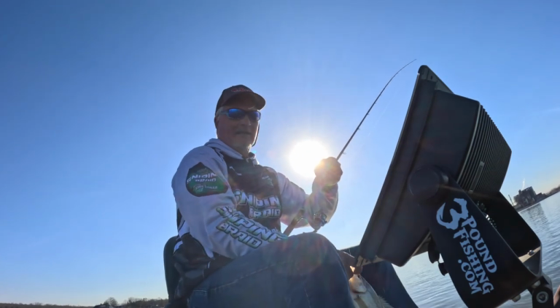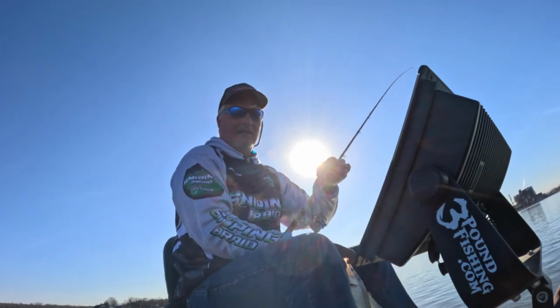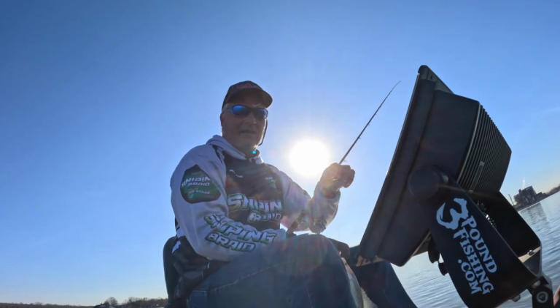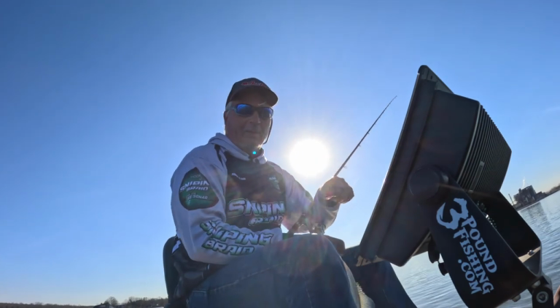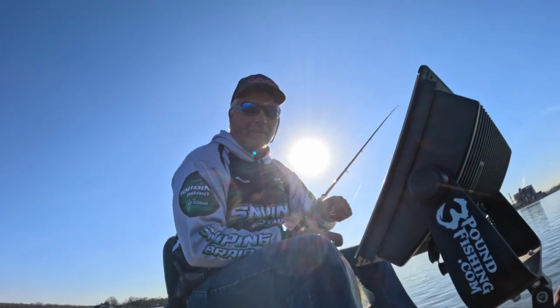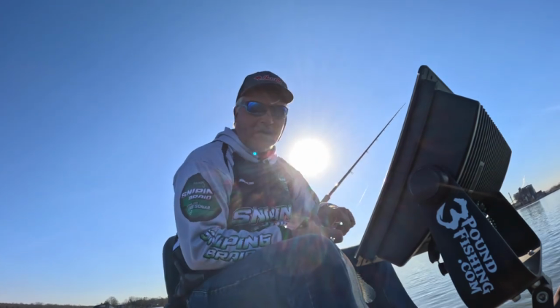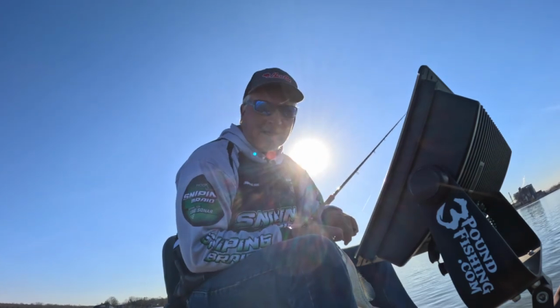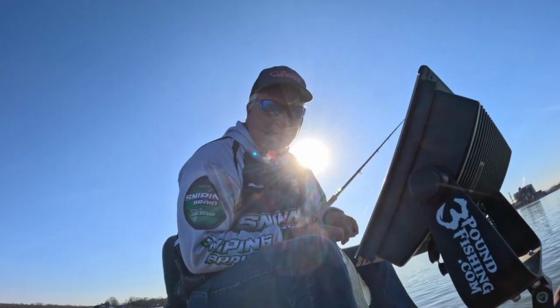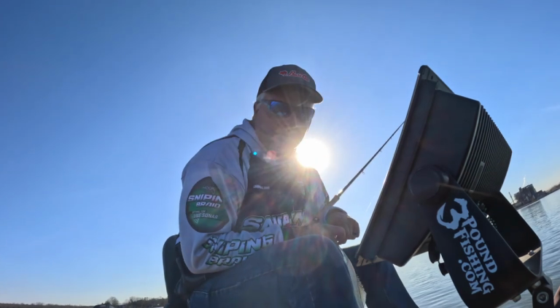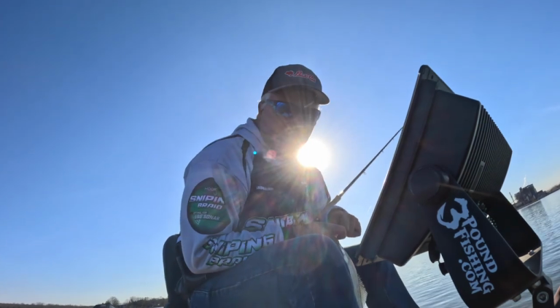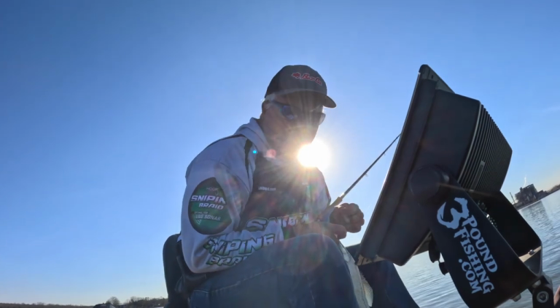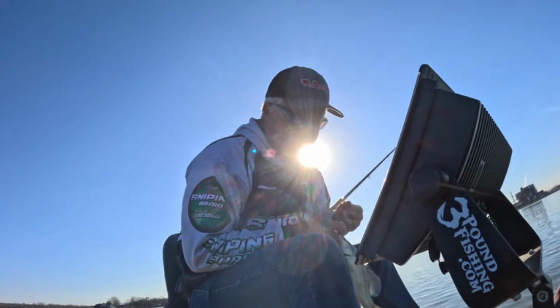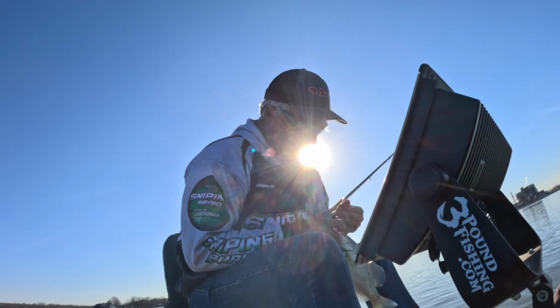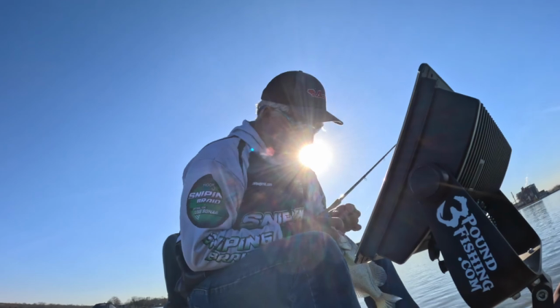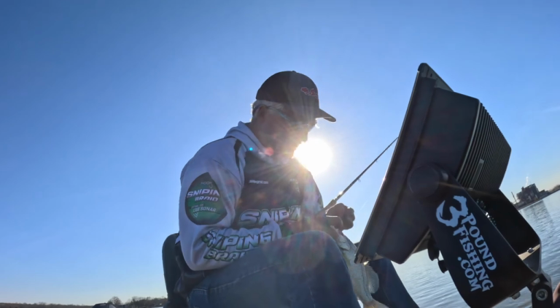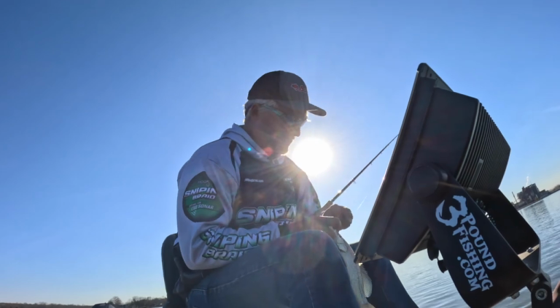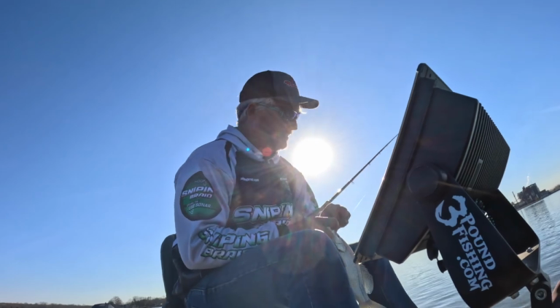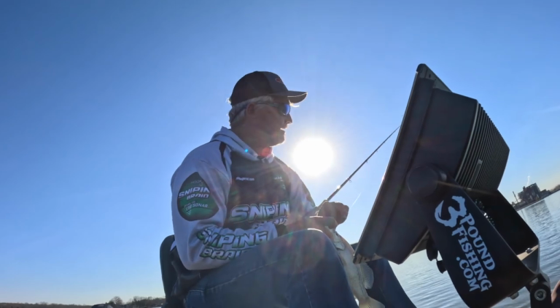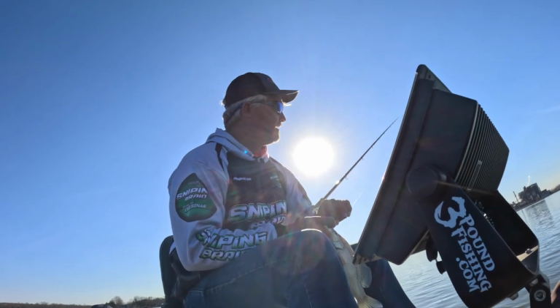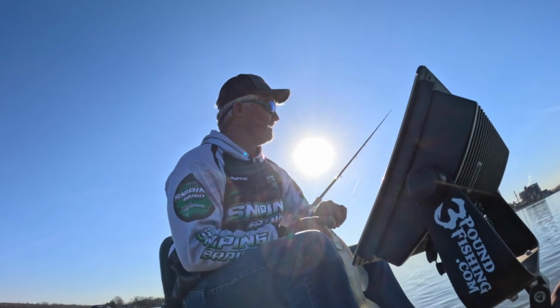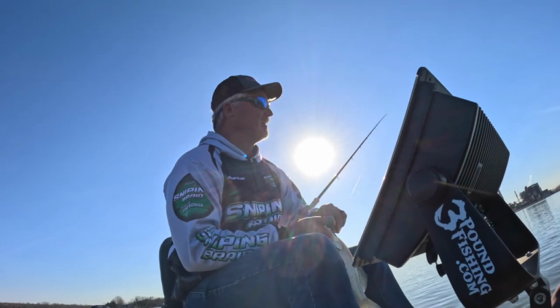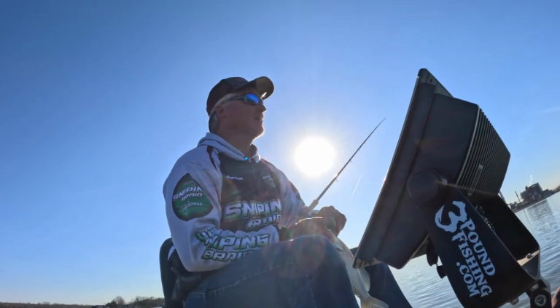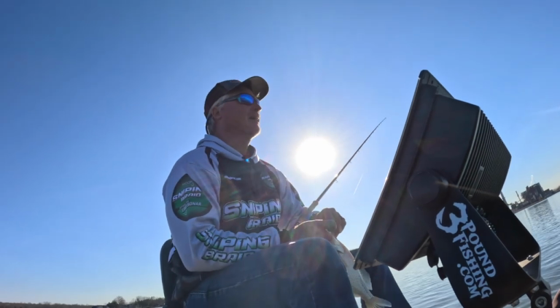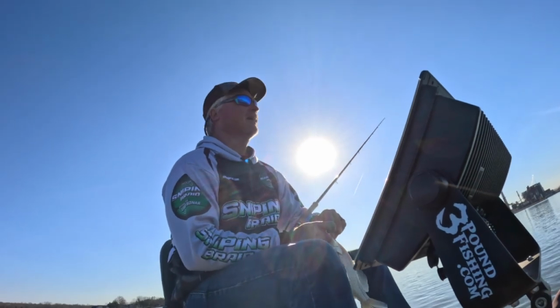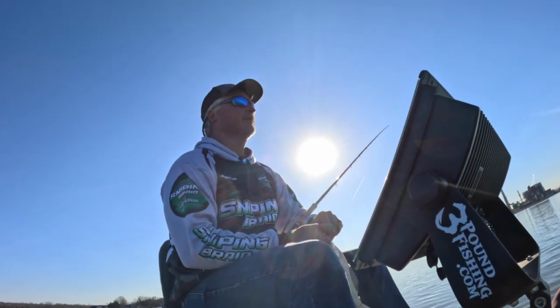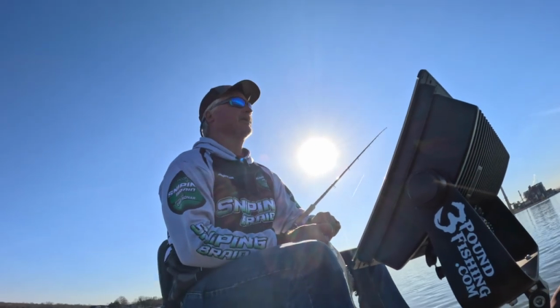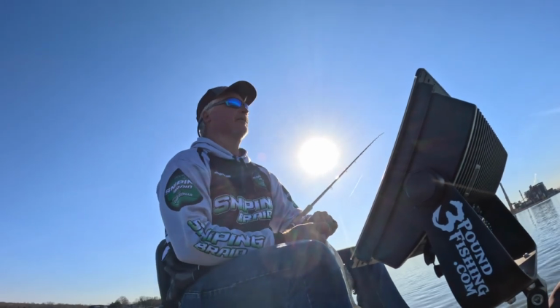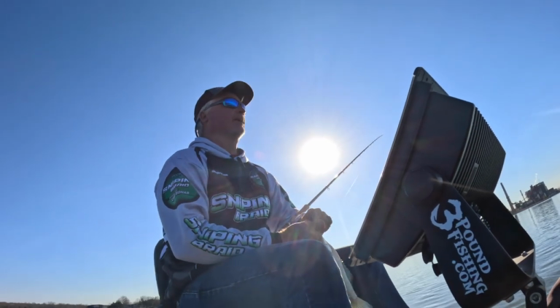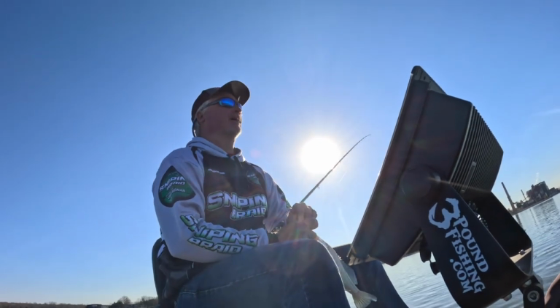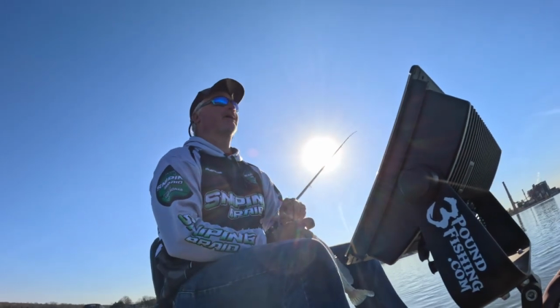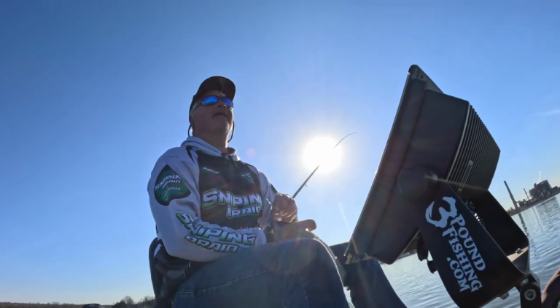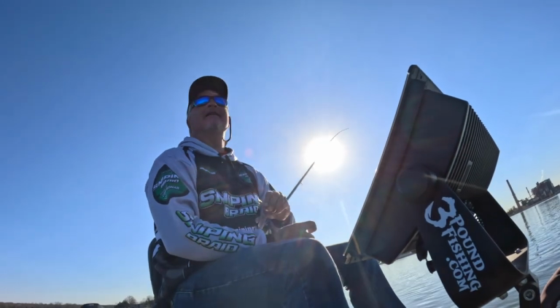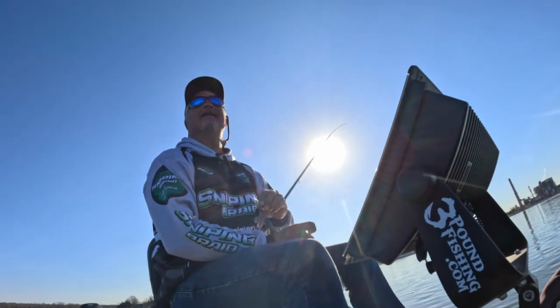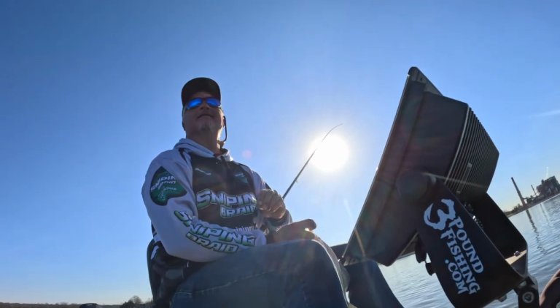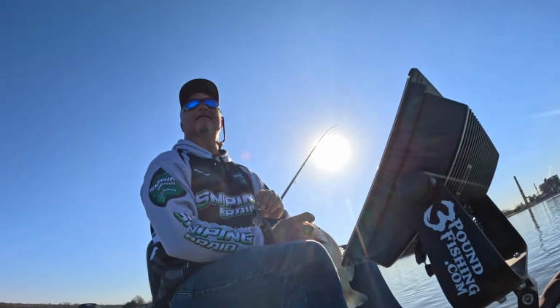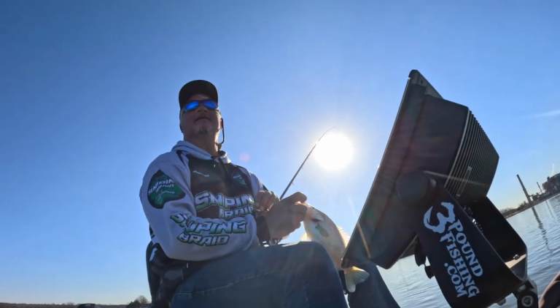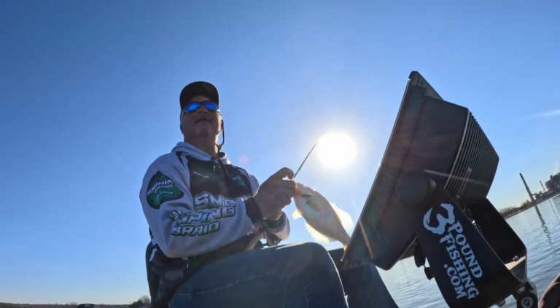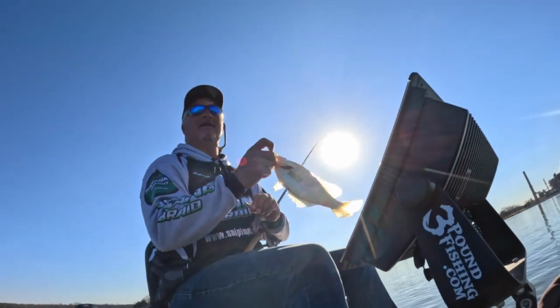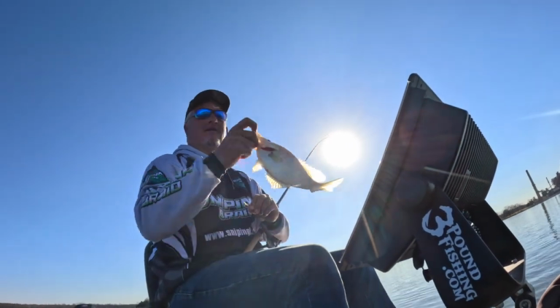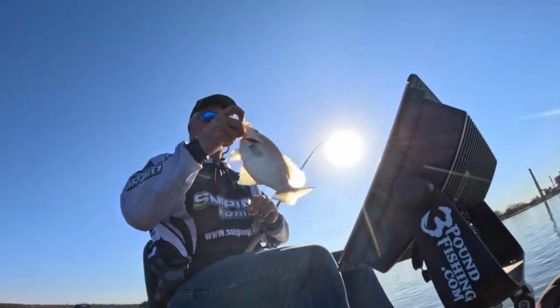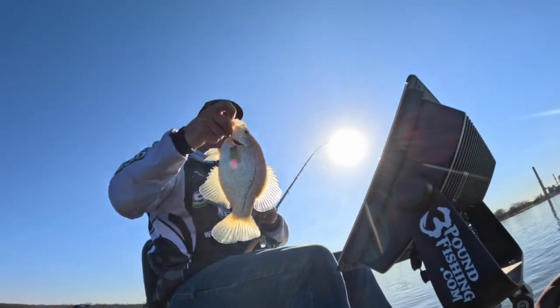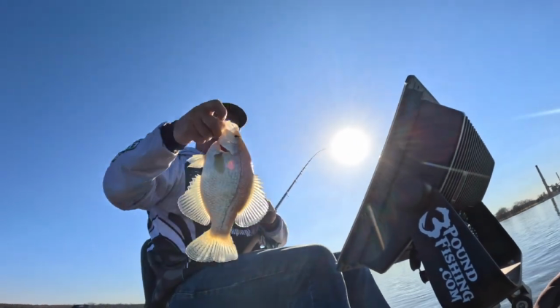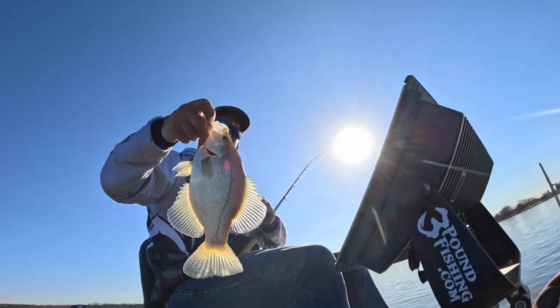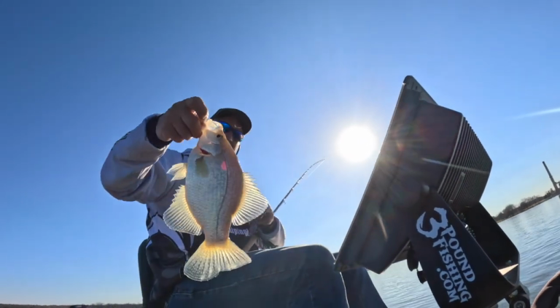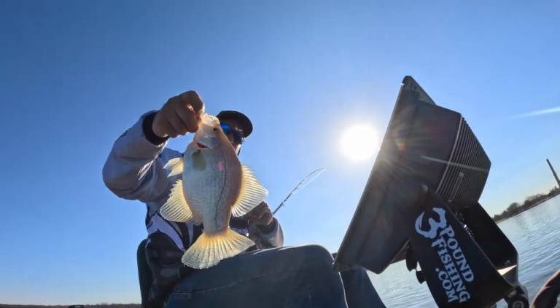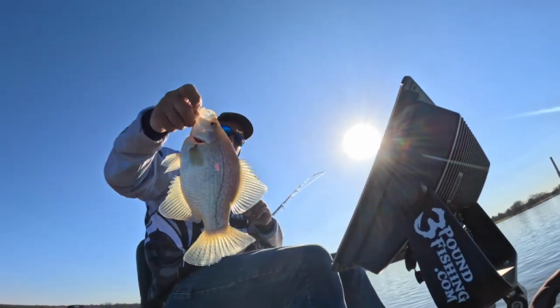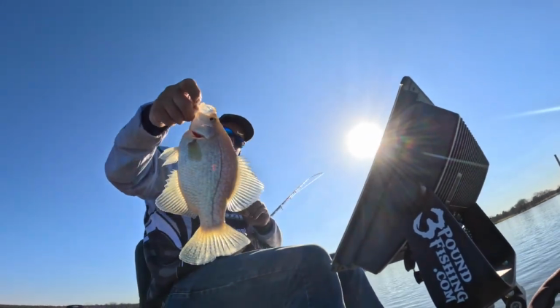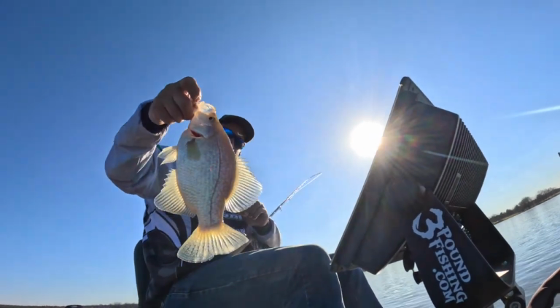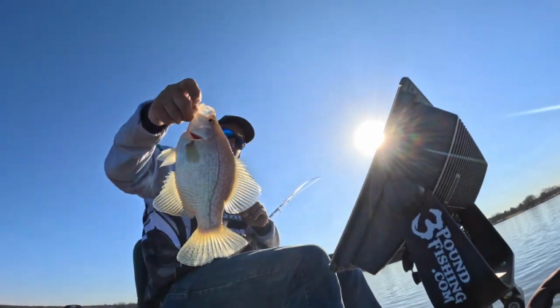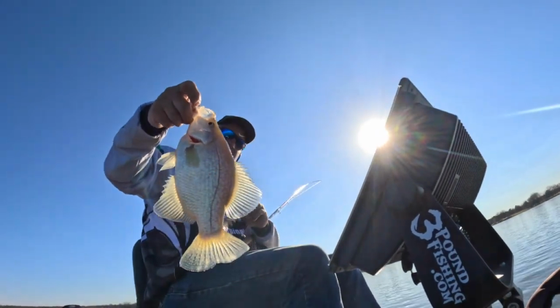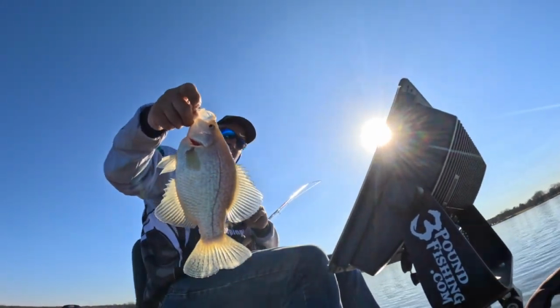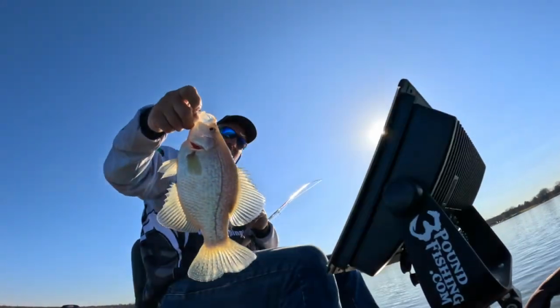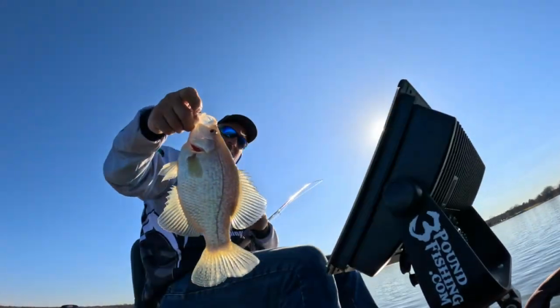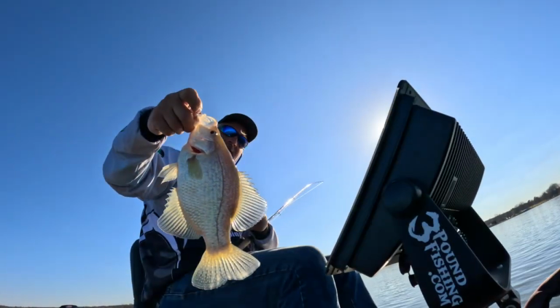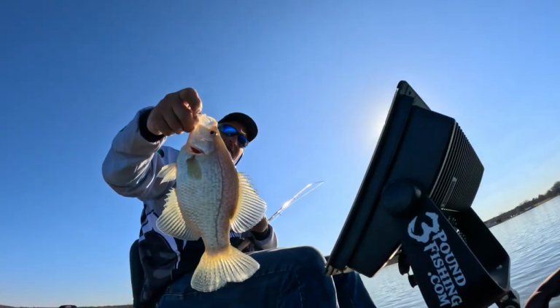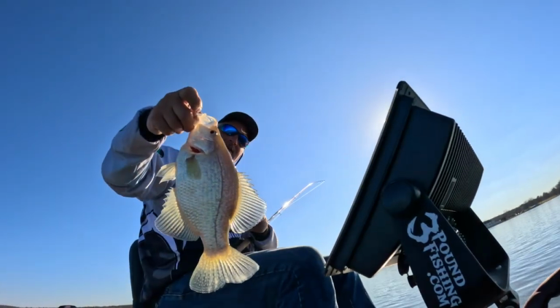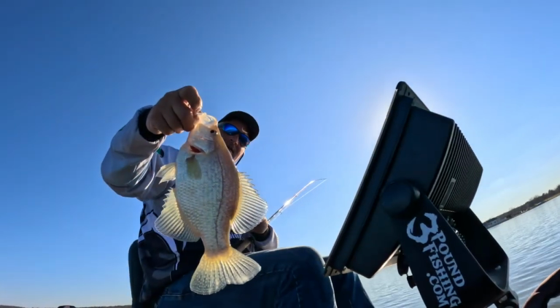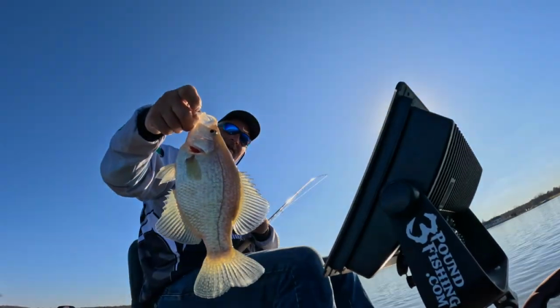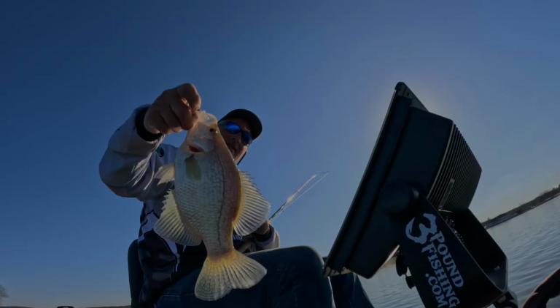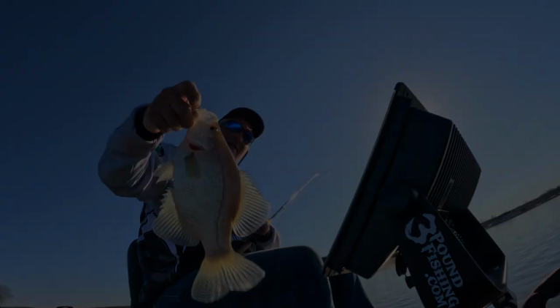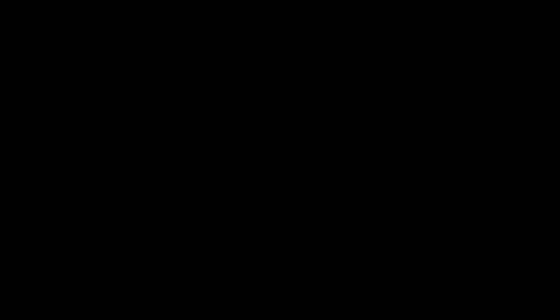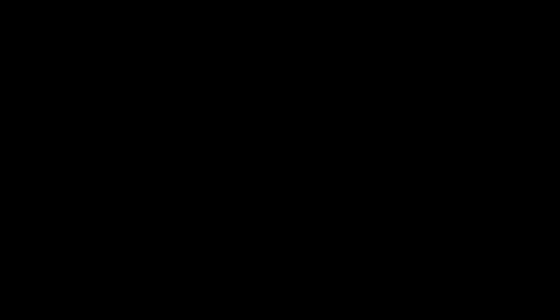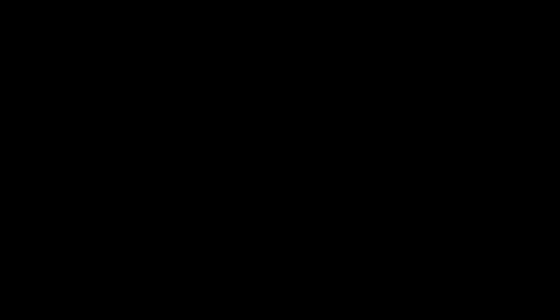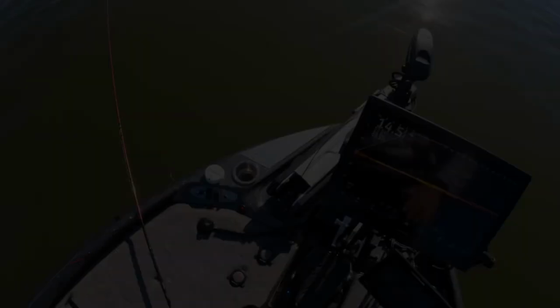We're not keeping fish today. Look at that — look at that fish right there.